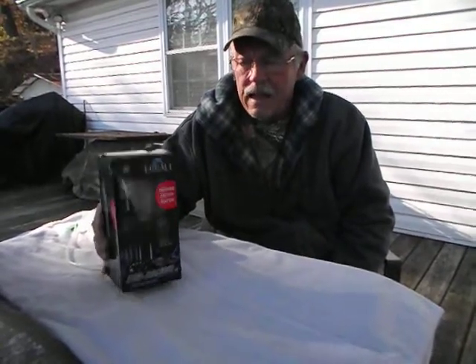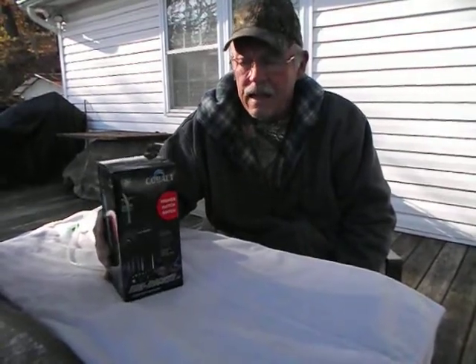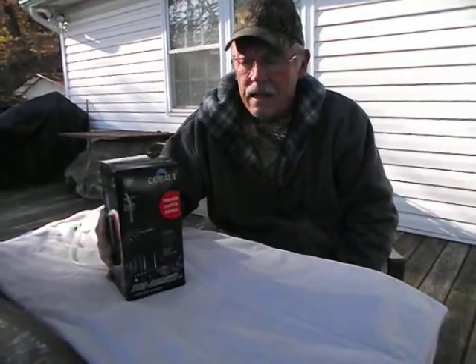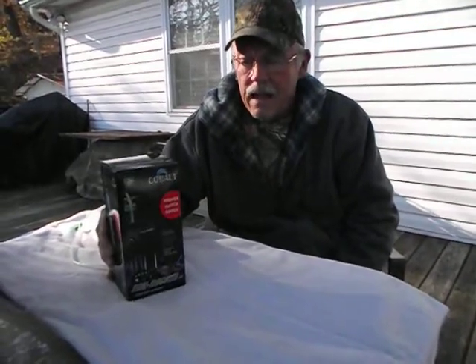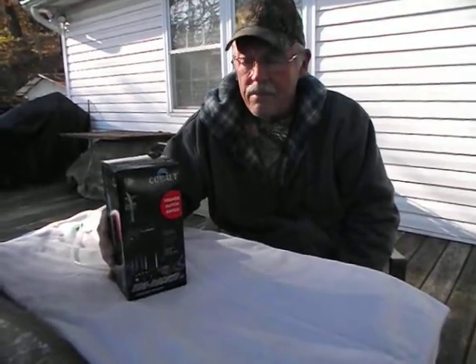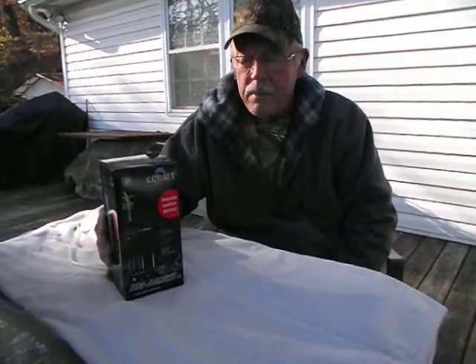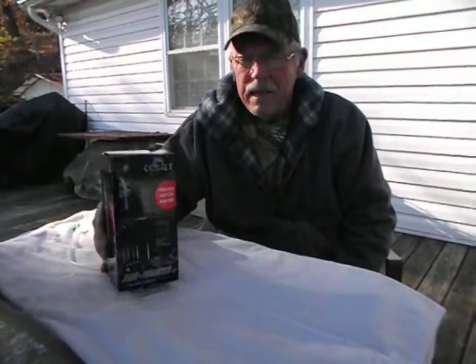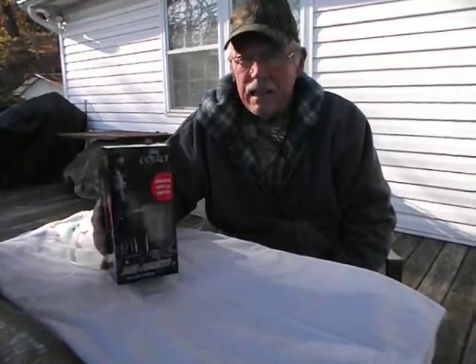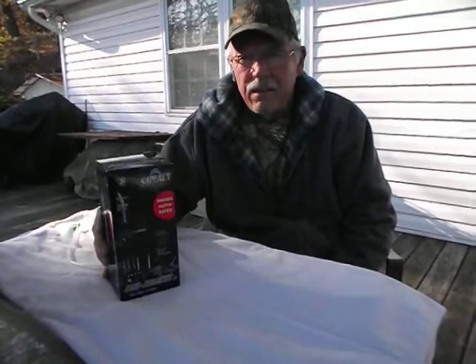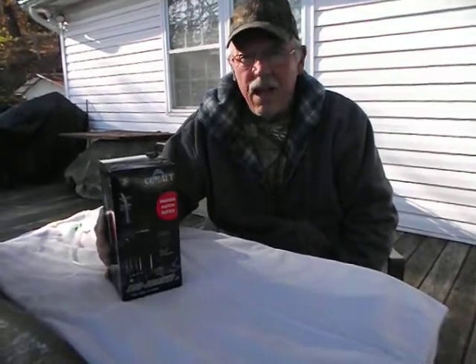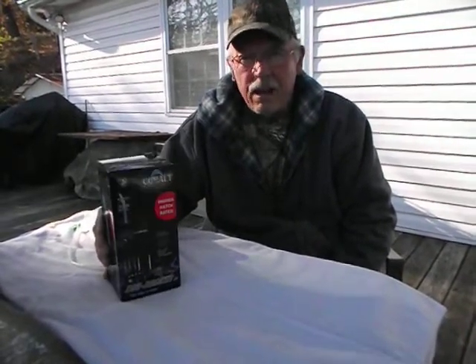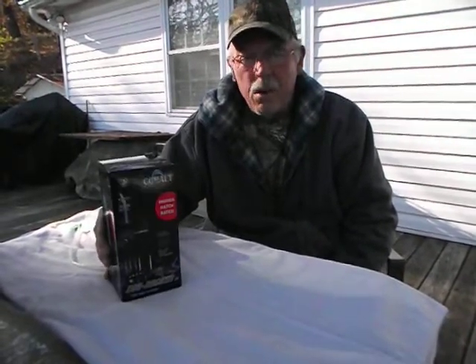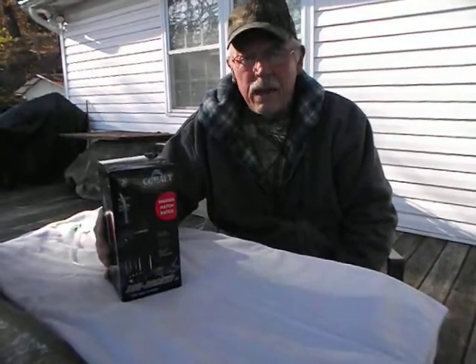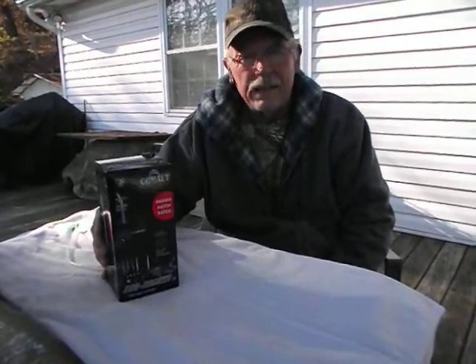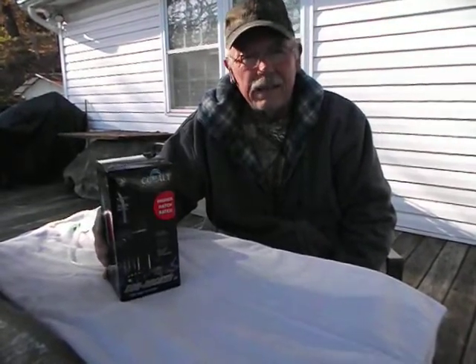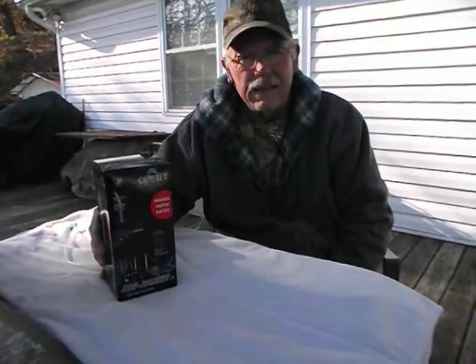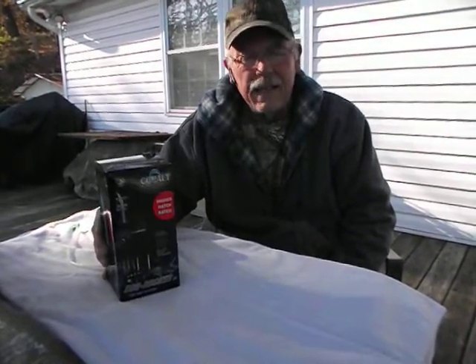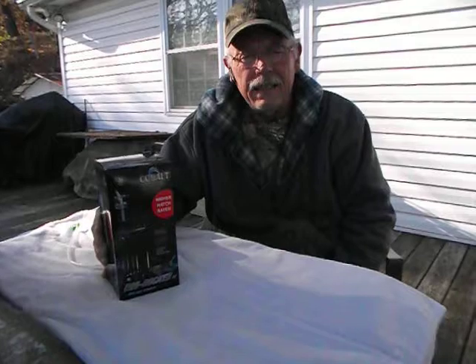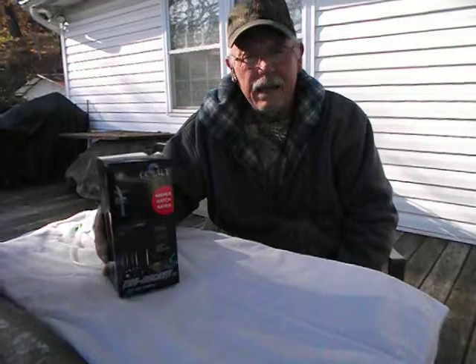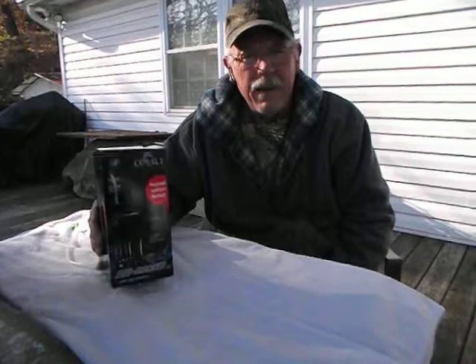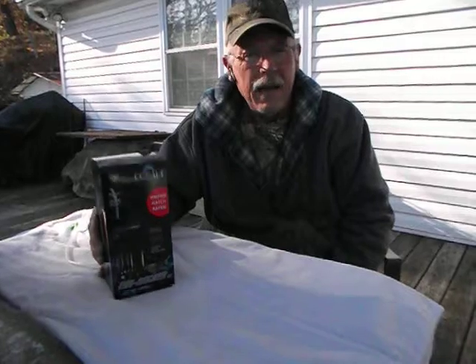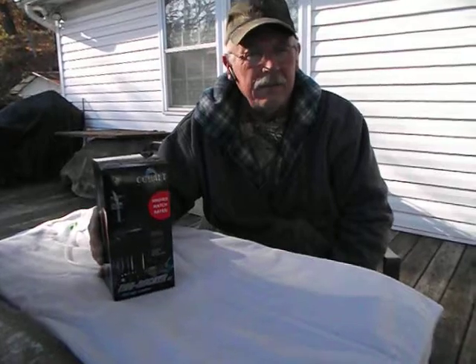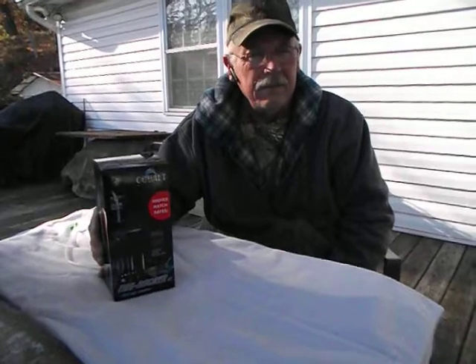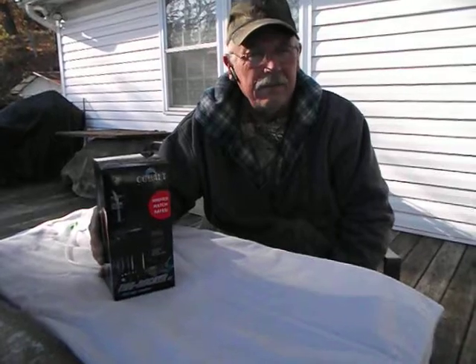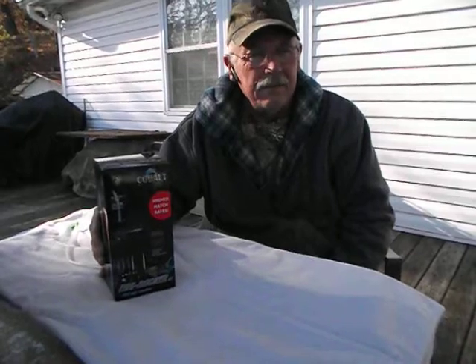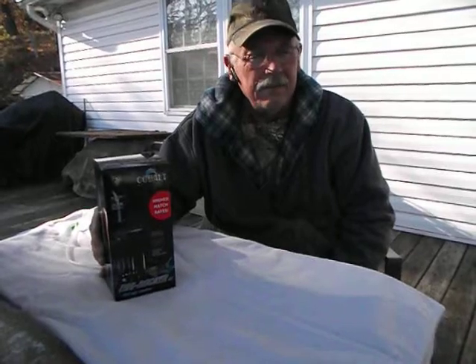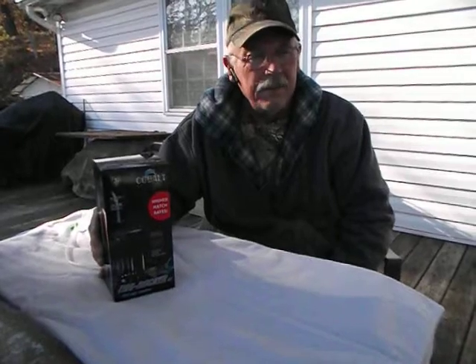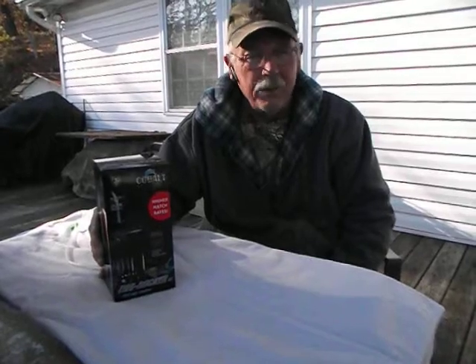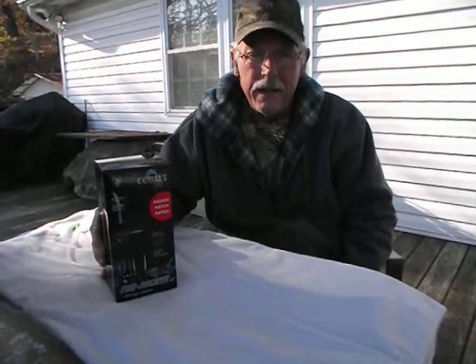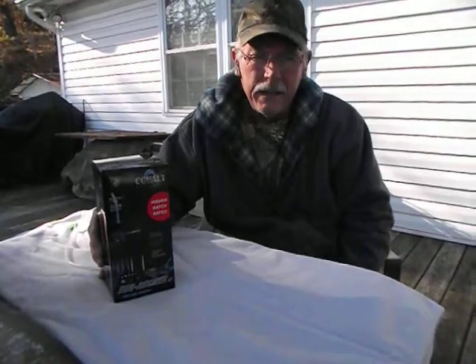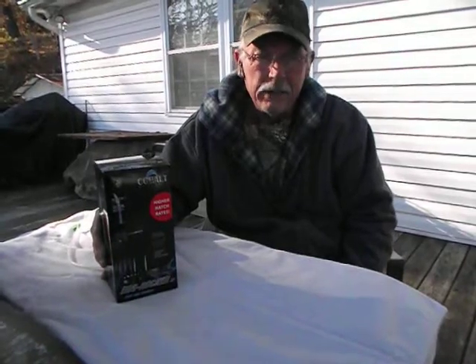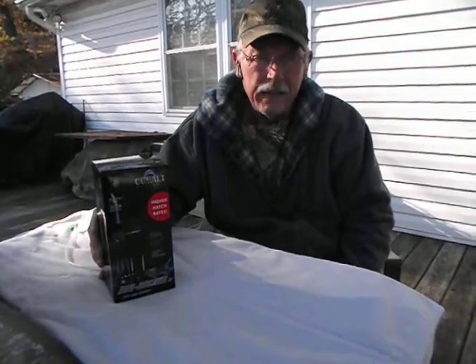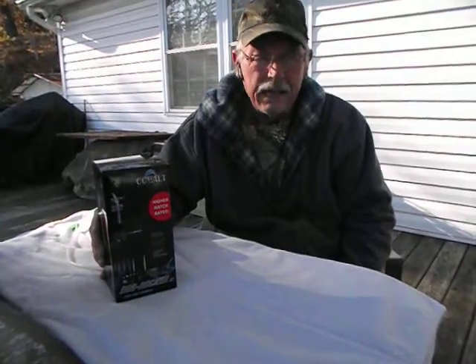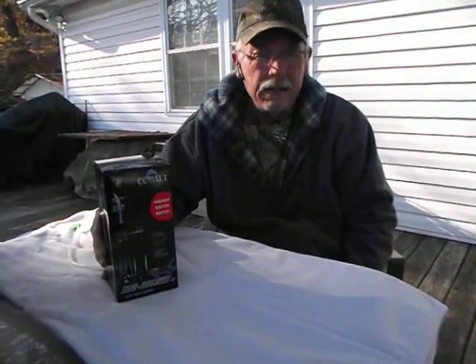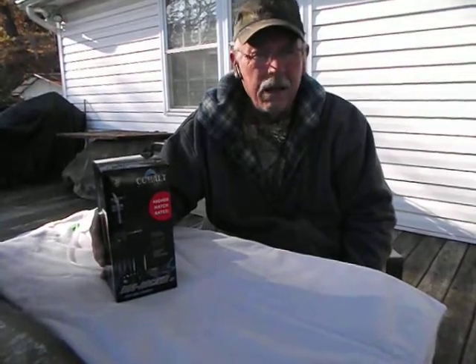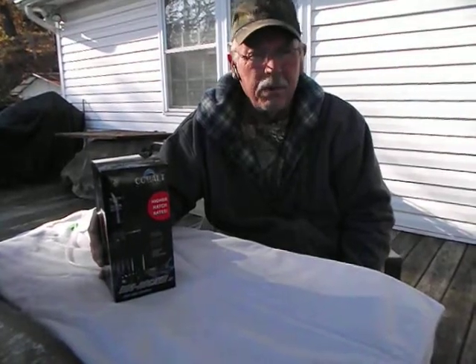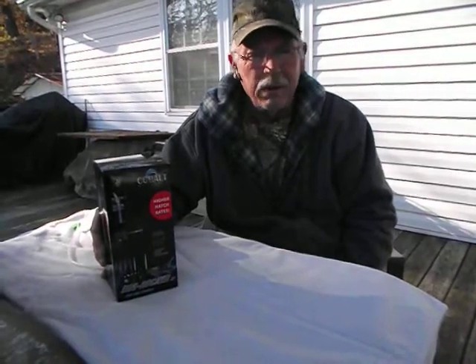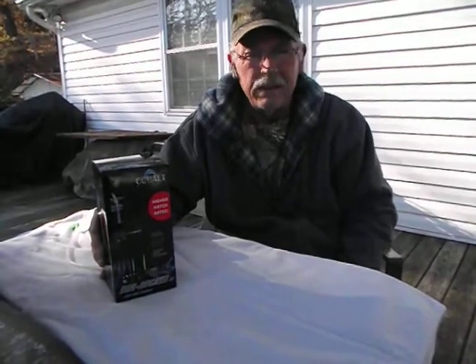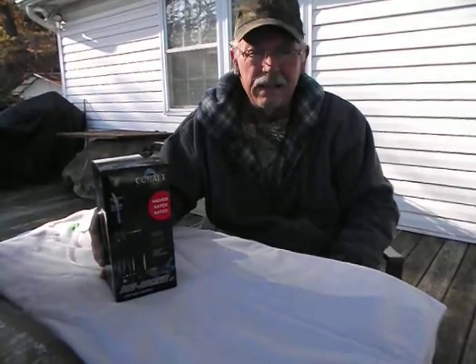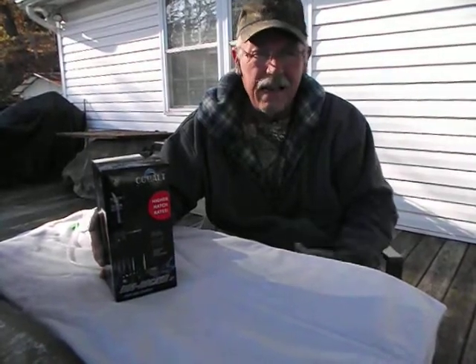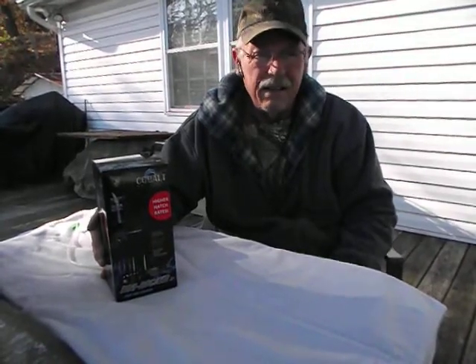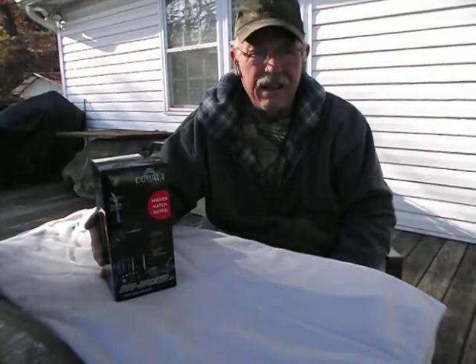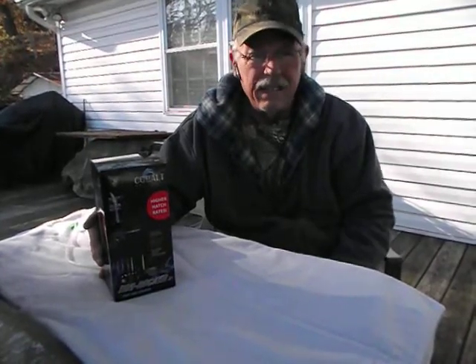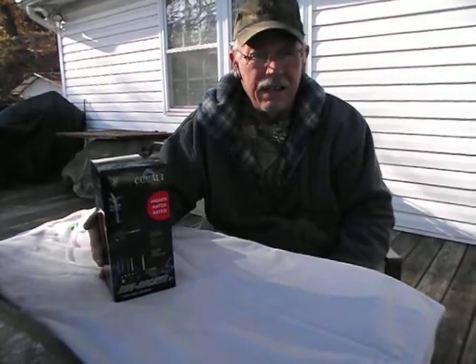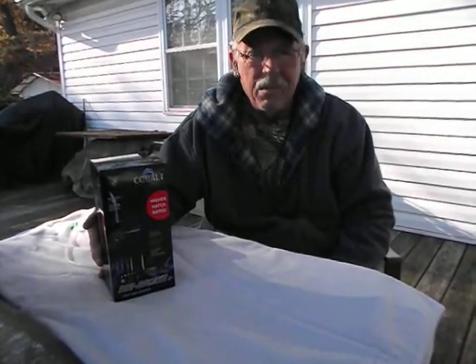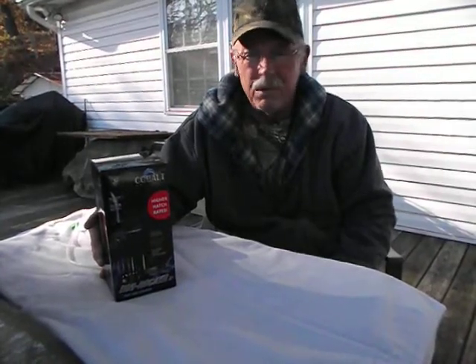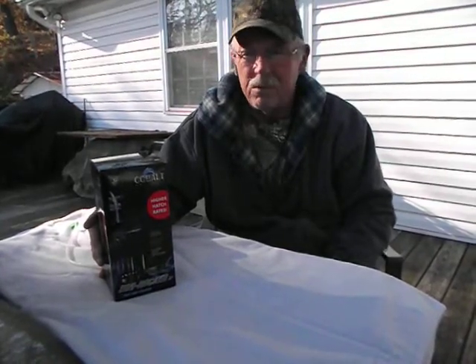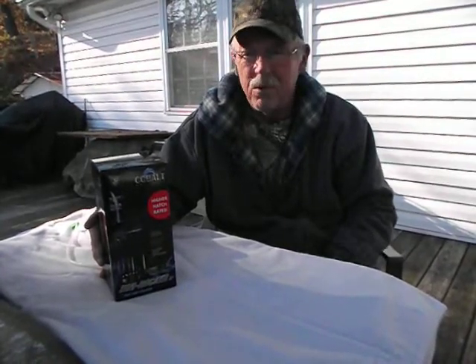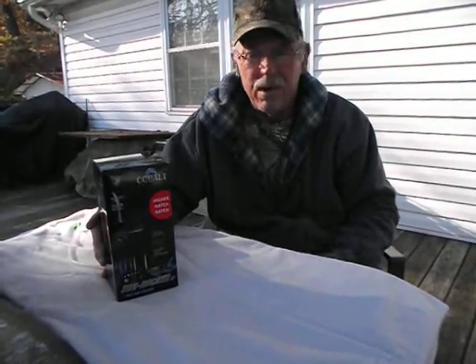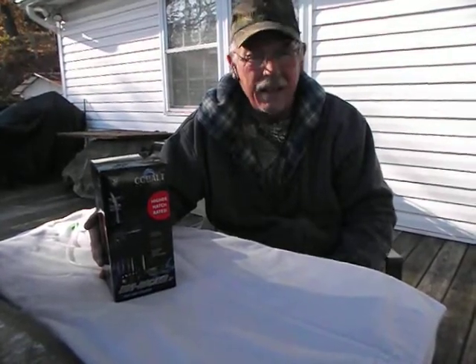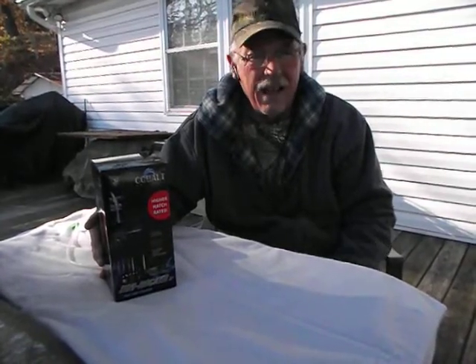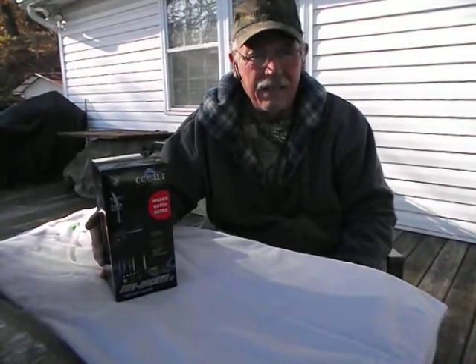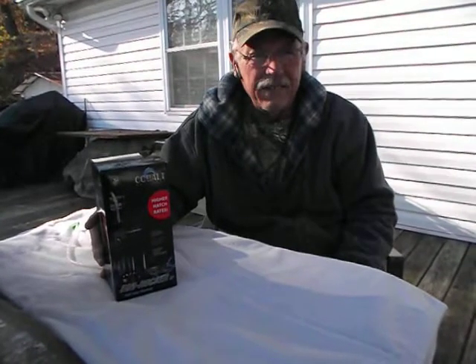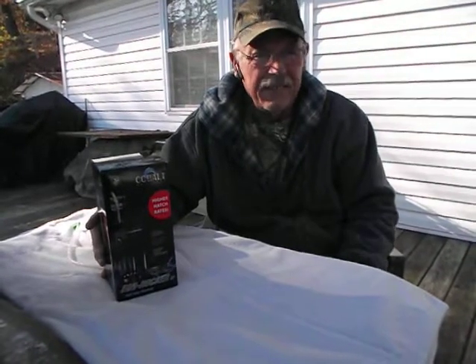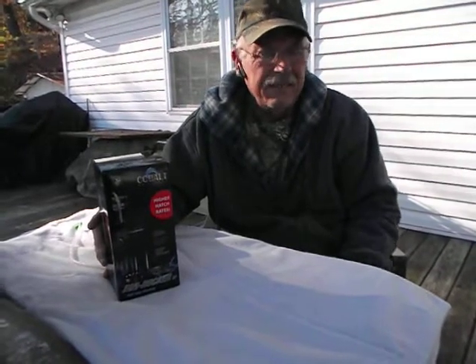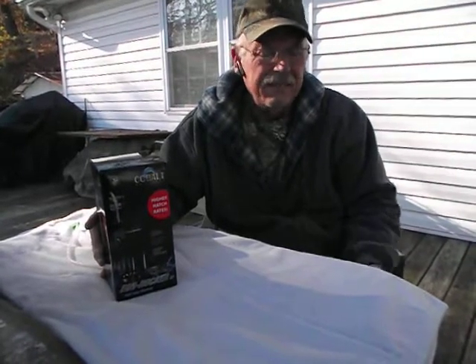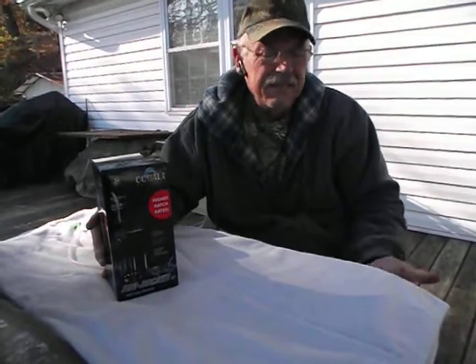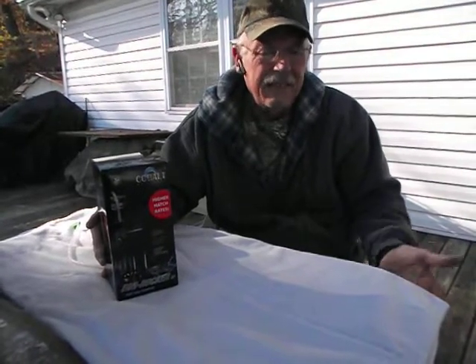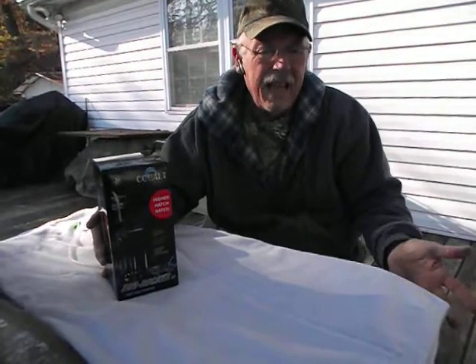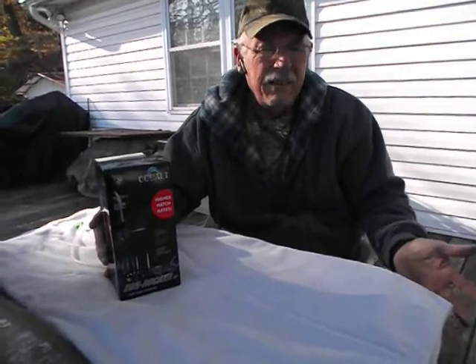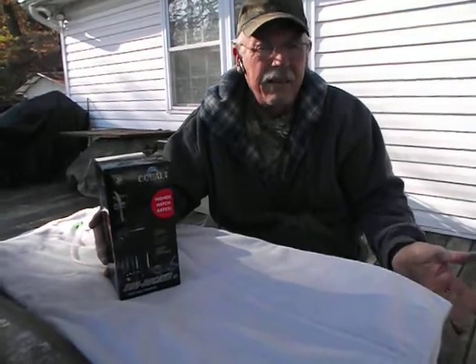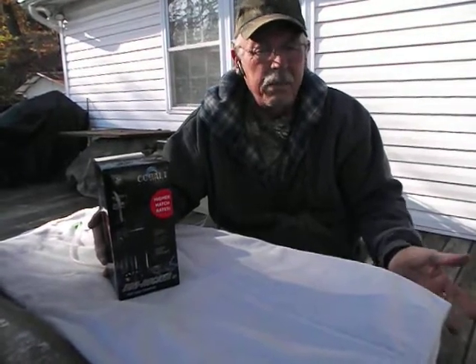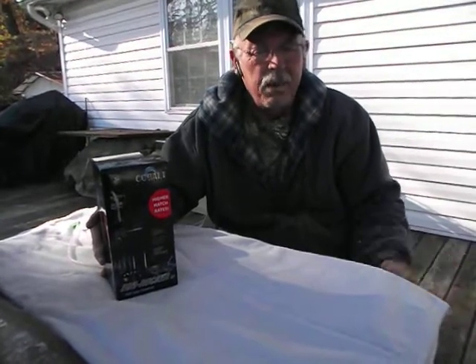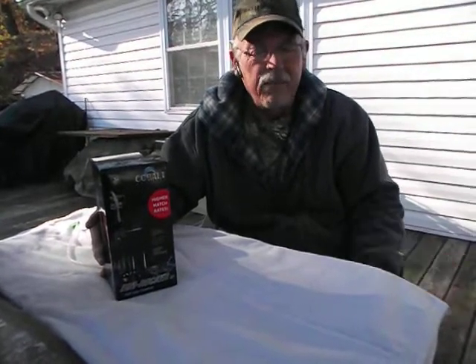I've been getting a lot of questions lately about do I use egg tumblers, how do egg tumblers work, and how do they perform?